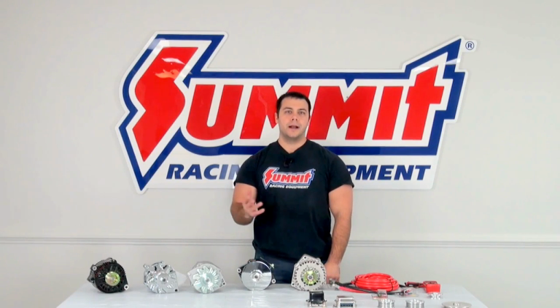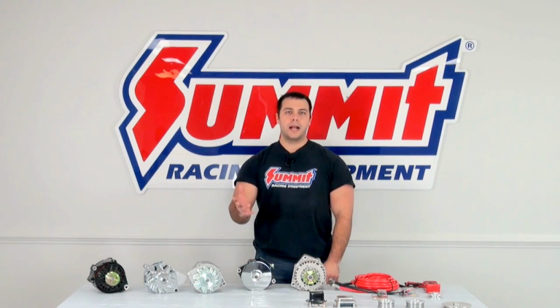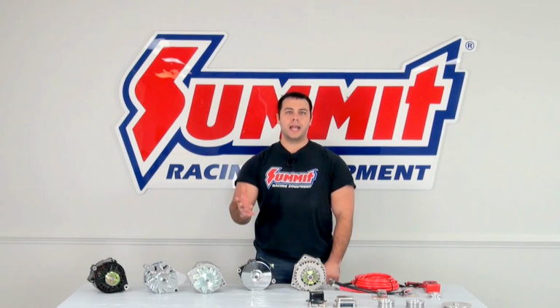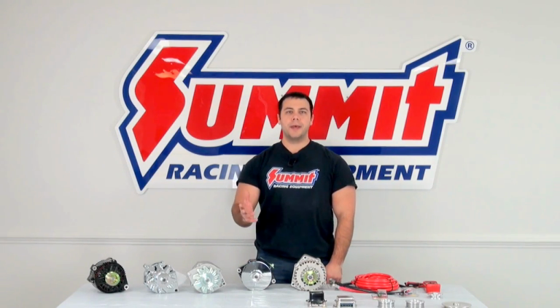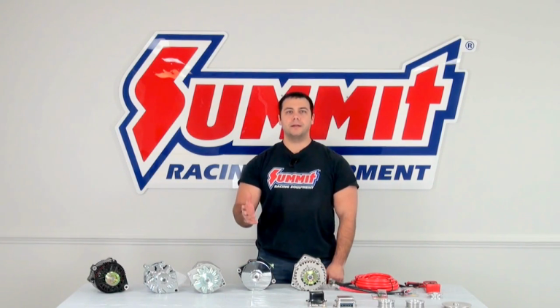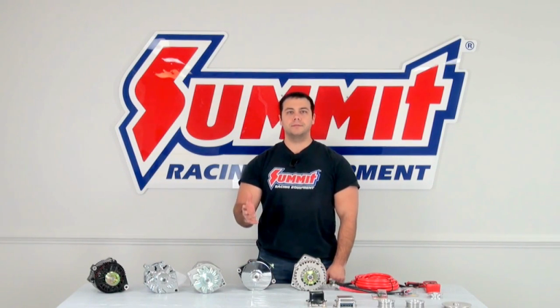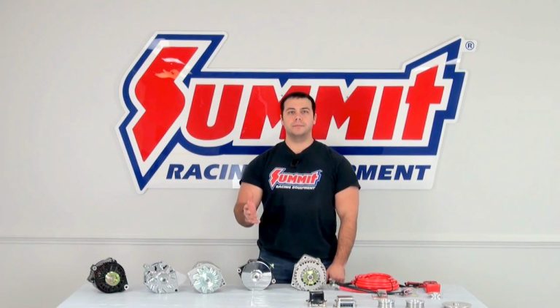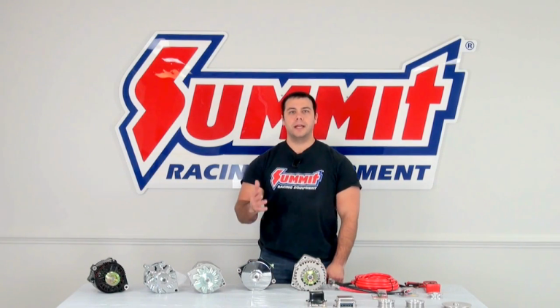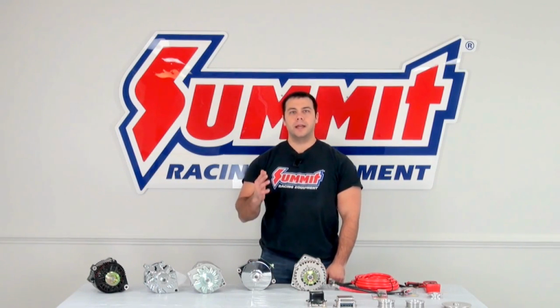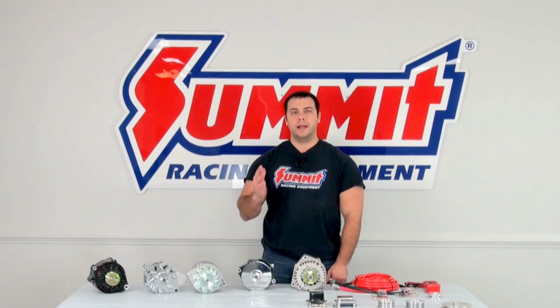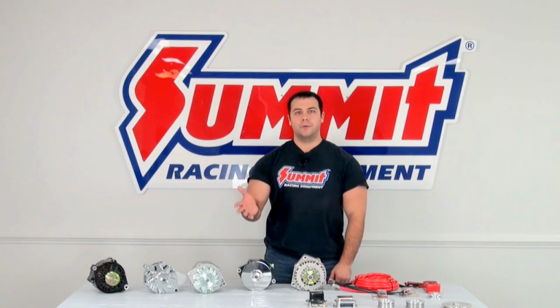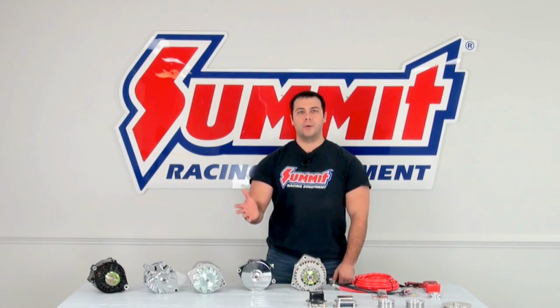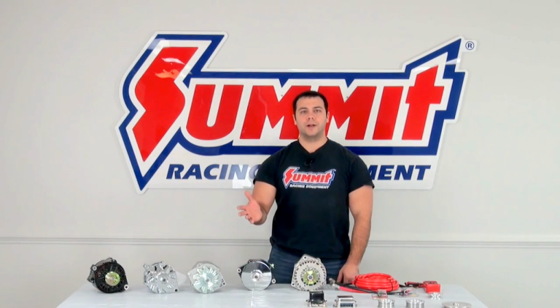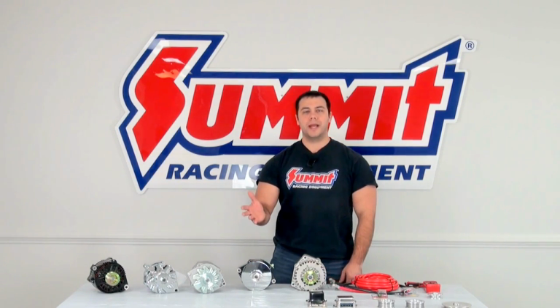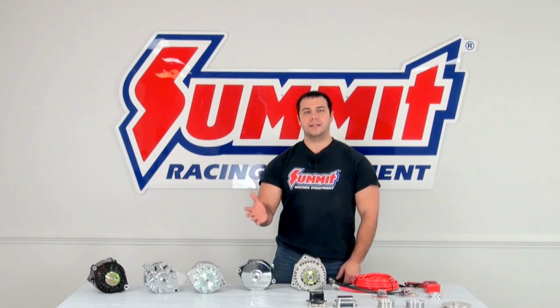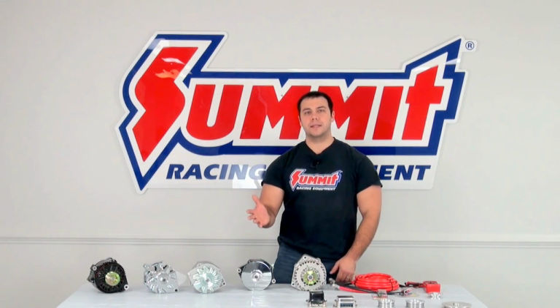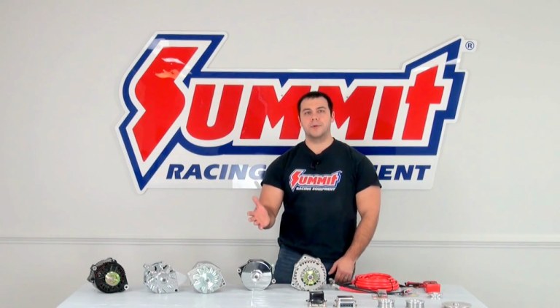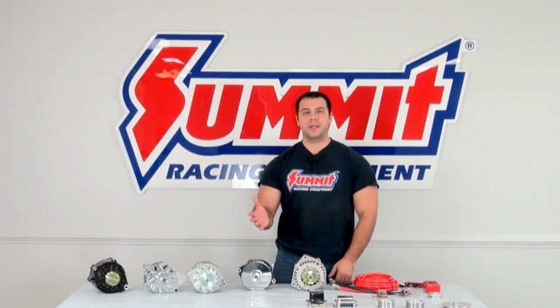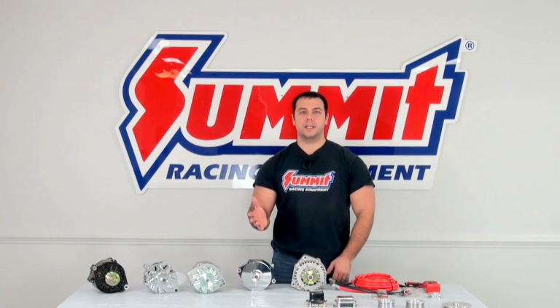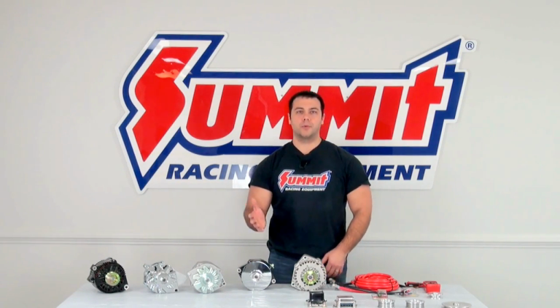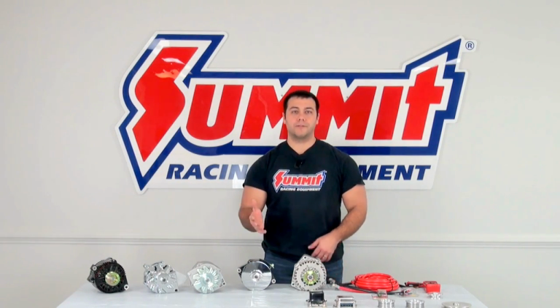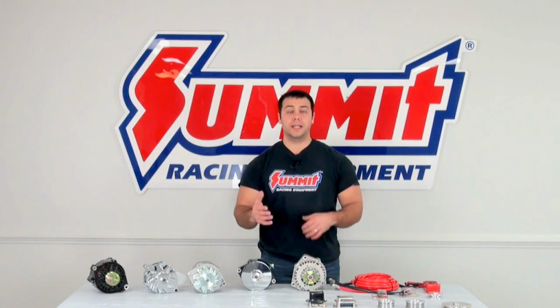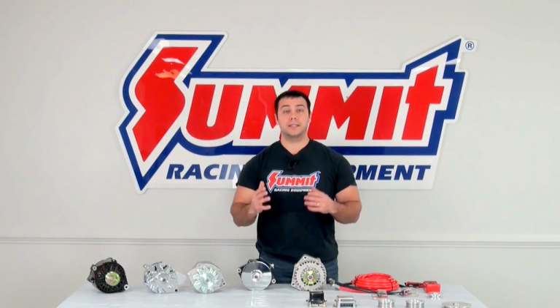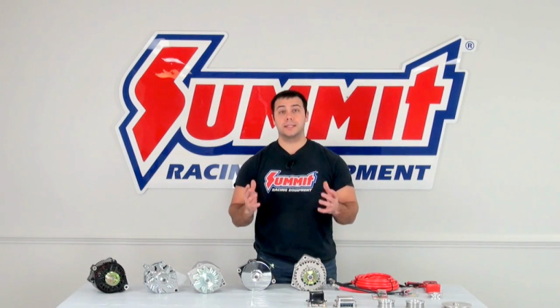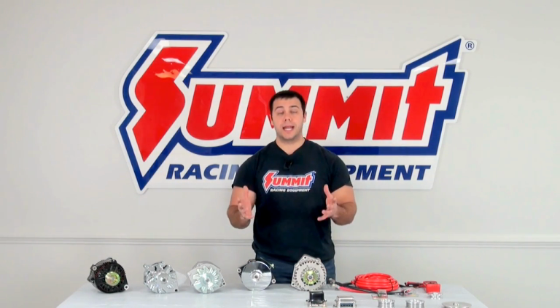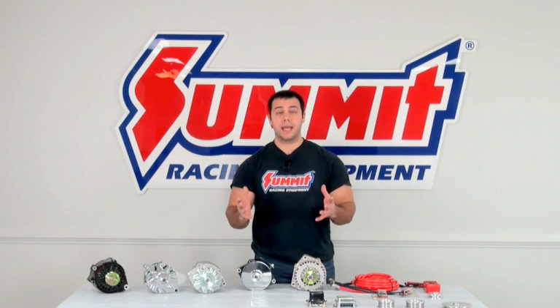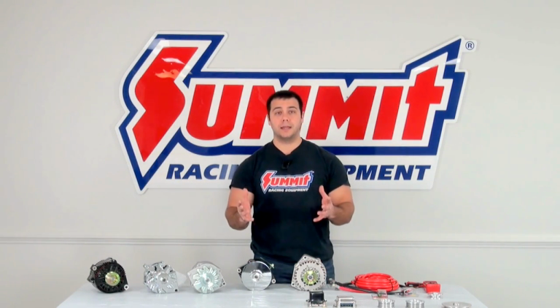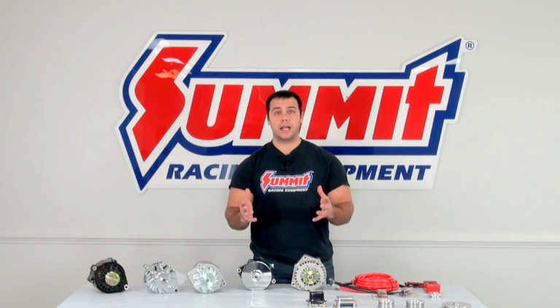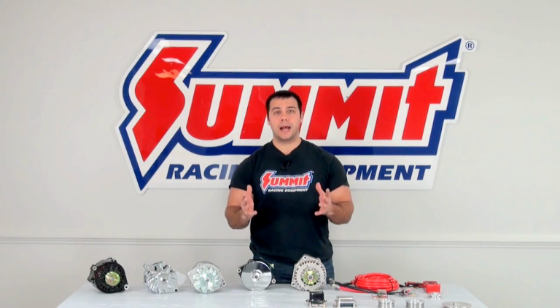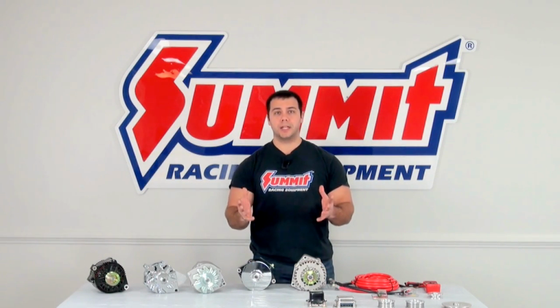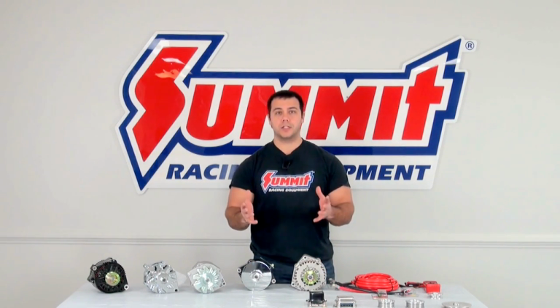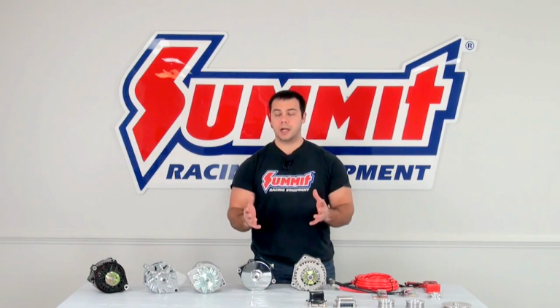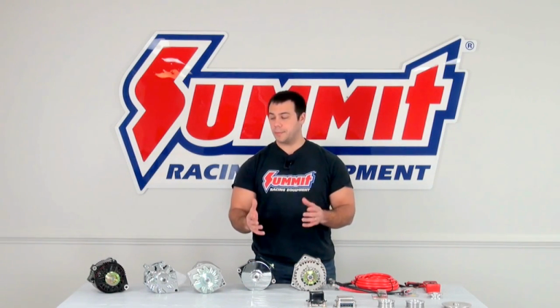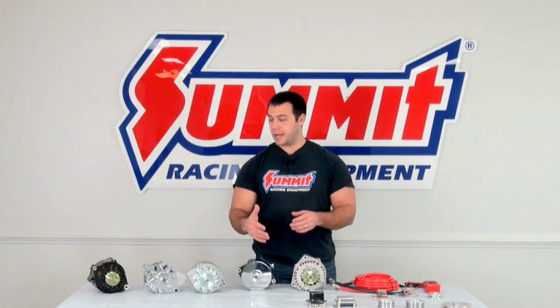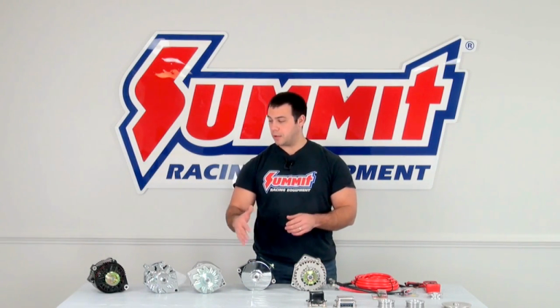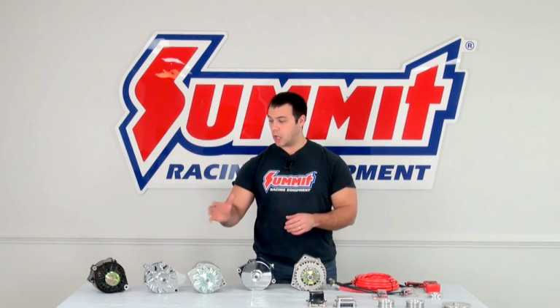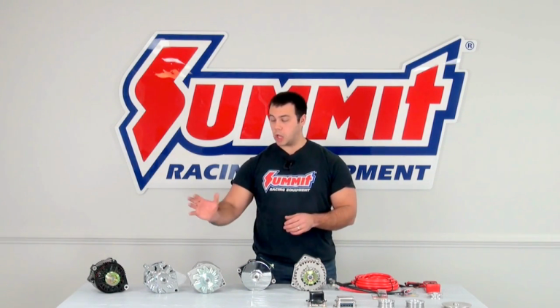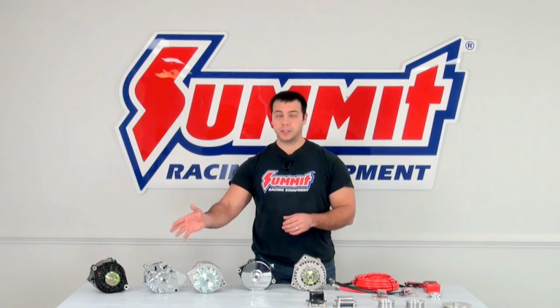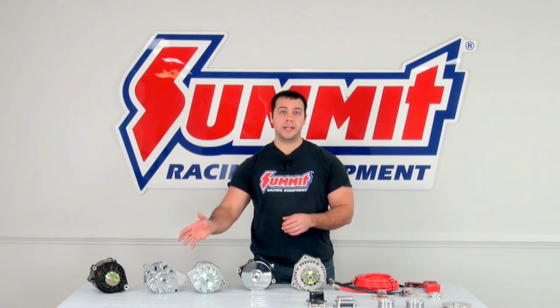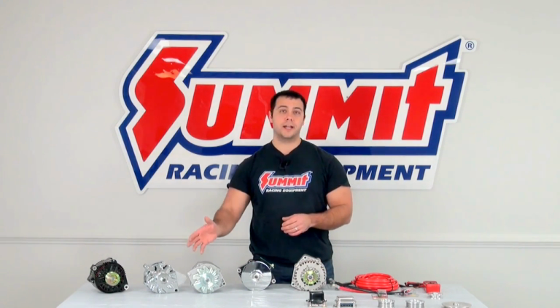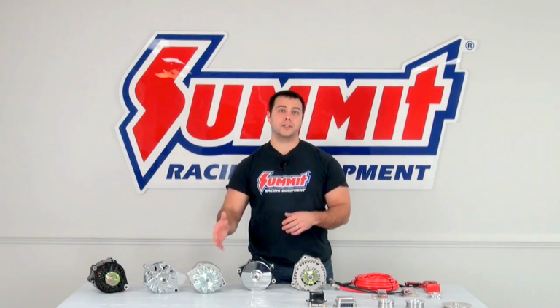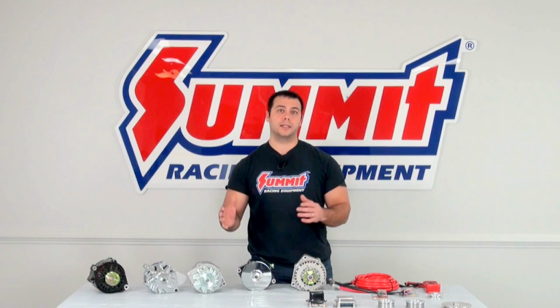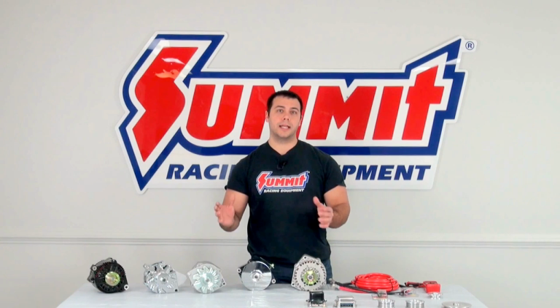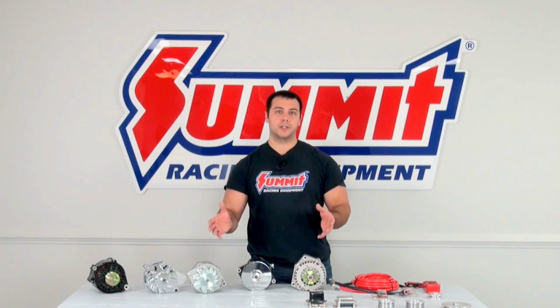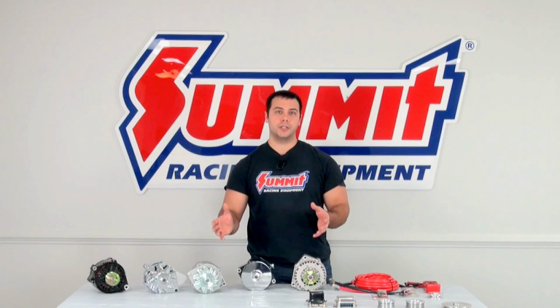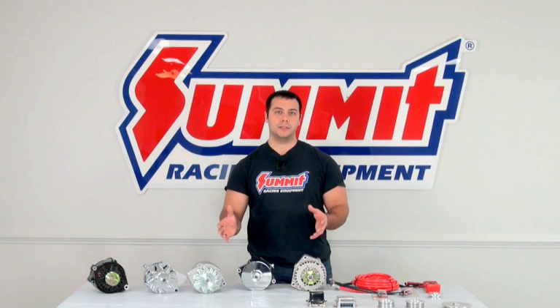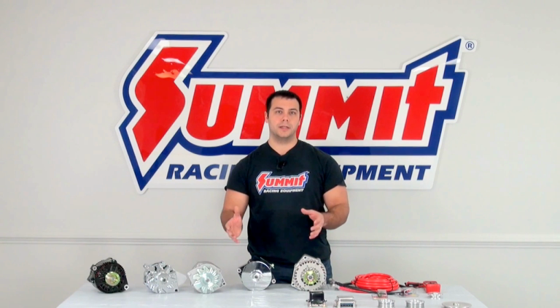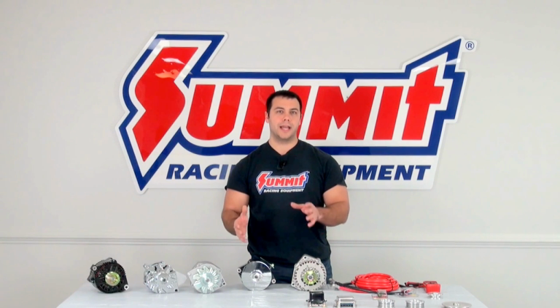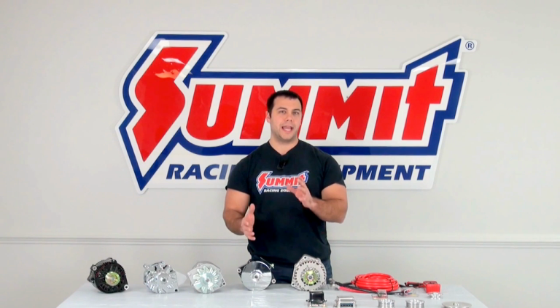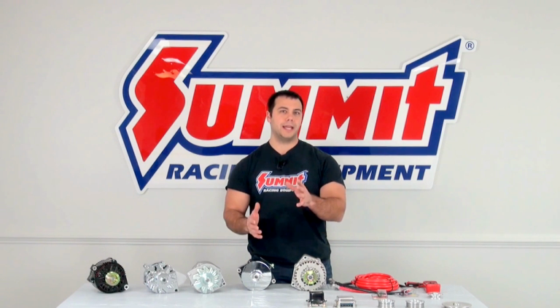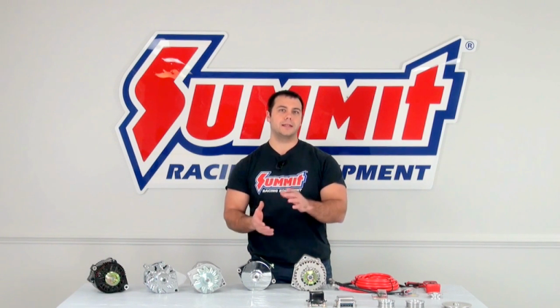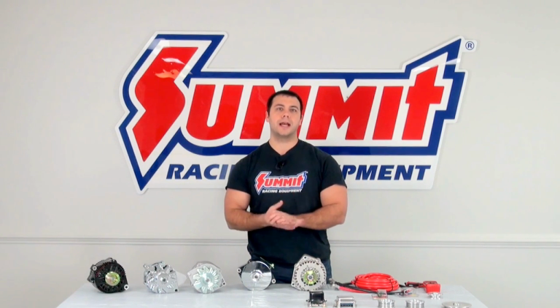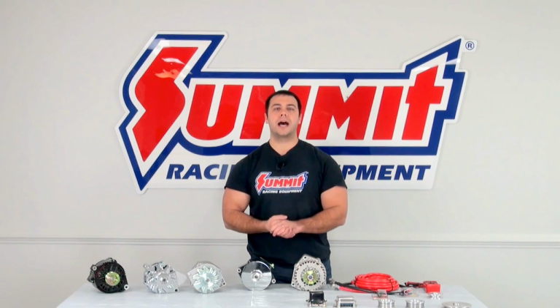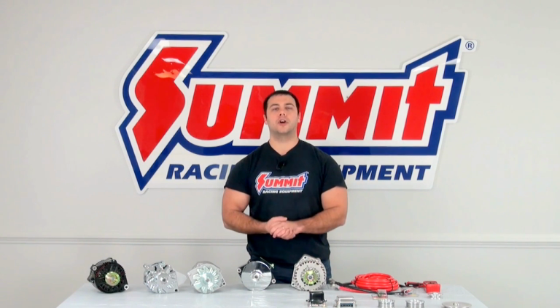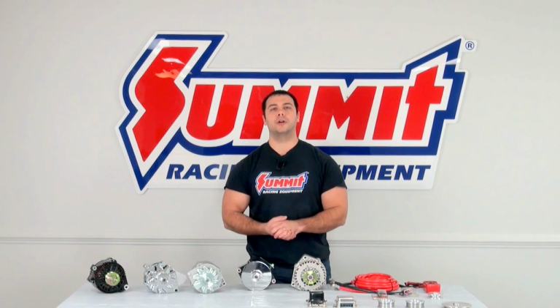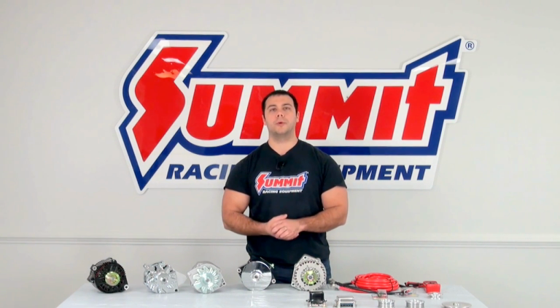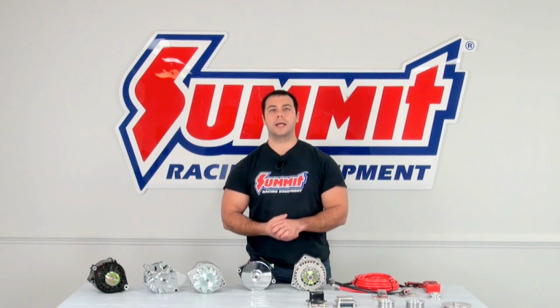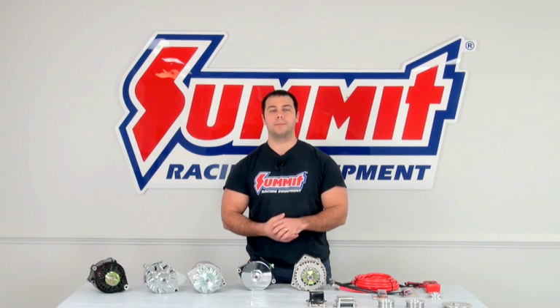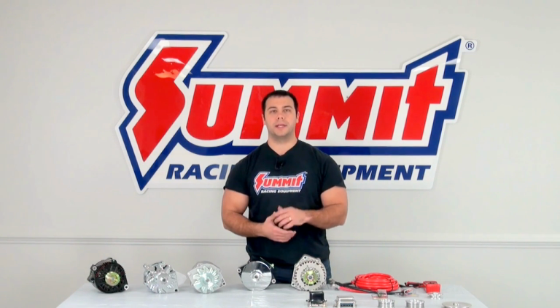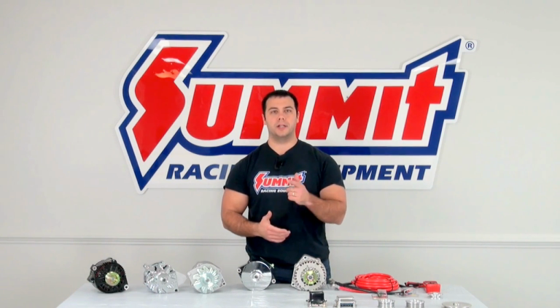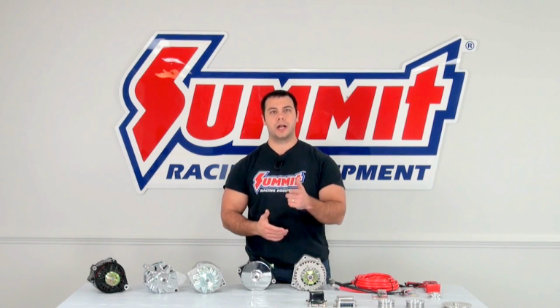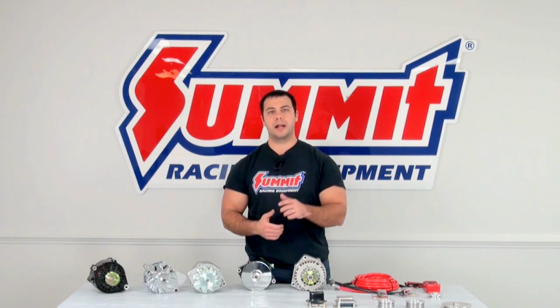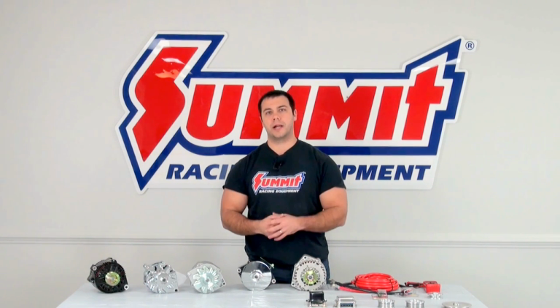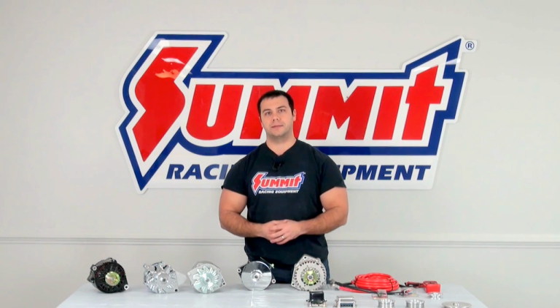Hi, I'm Al. Welcome back to Summit Racing Quick Flicks. Today I'm going to talk about alternator selection and how to hook one up in your hot rod.